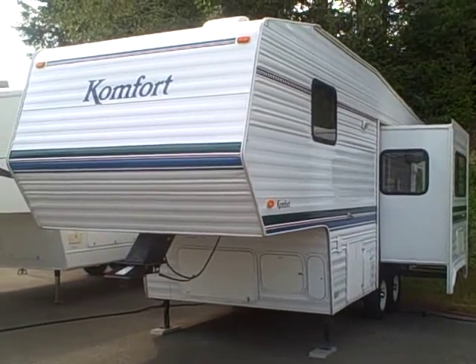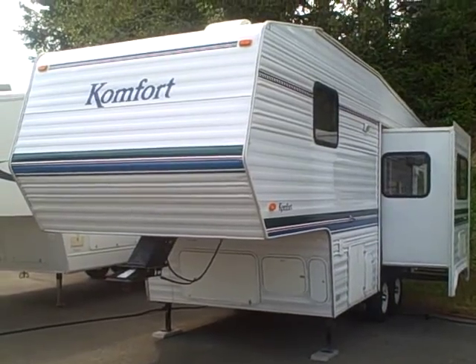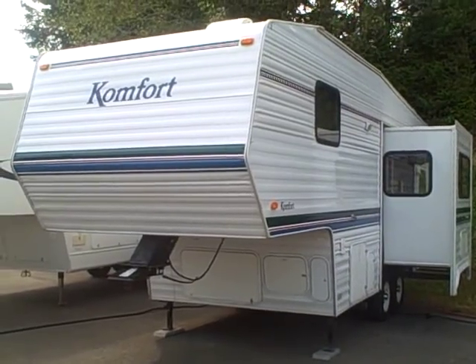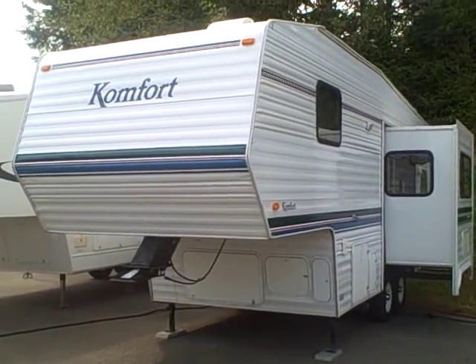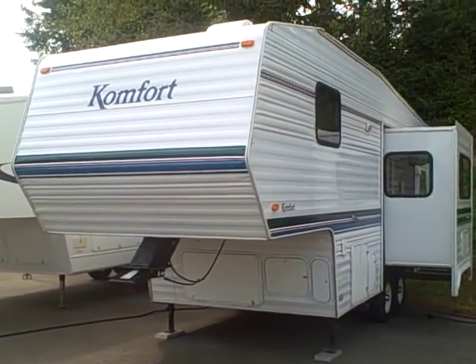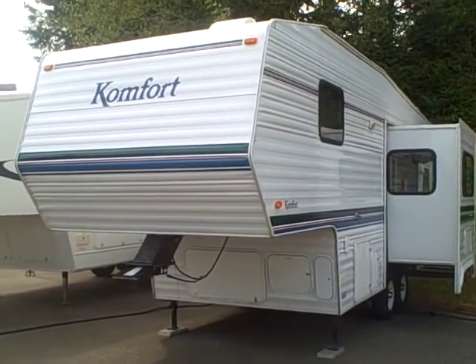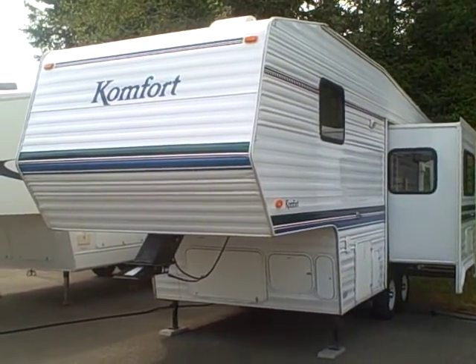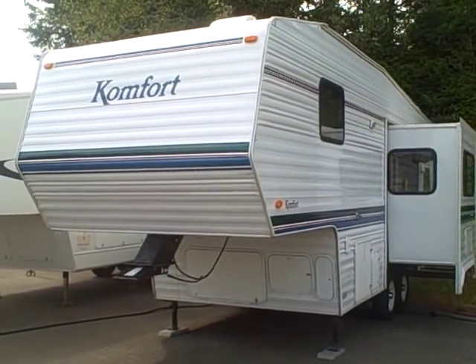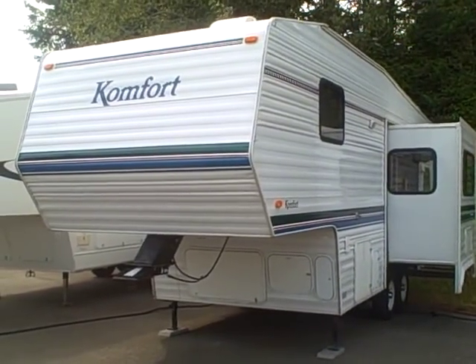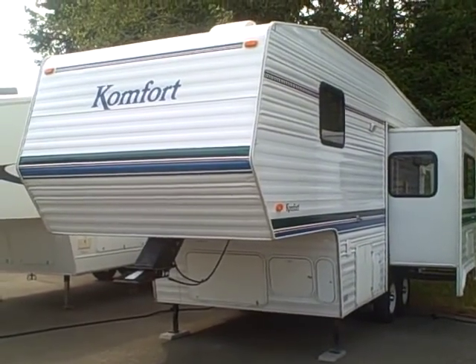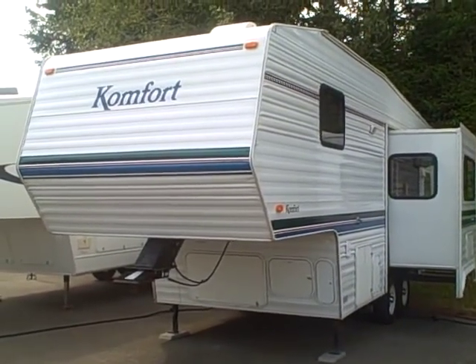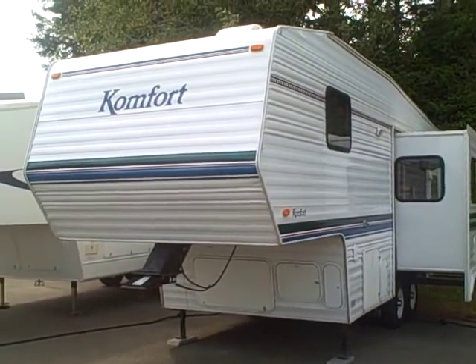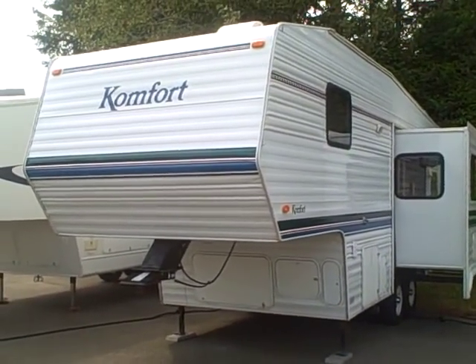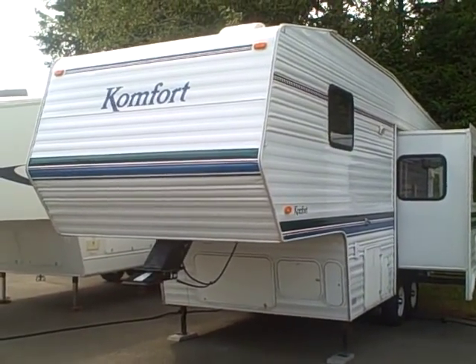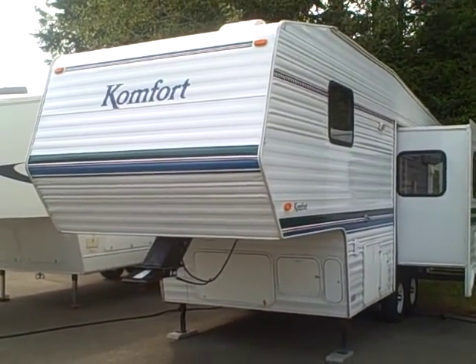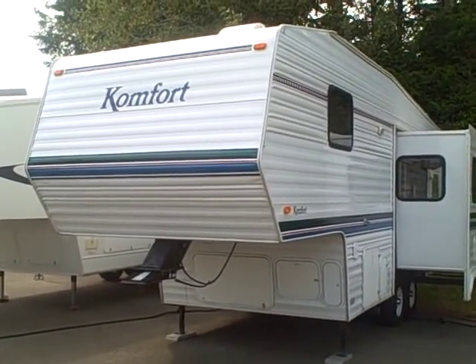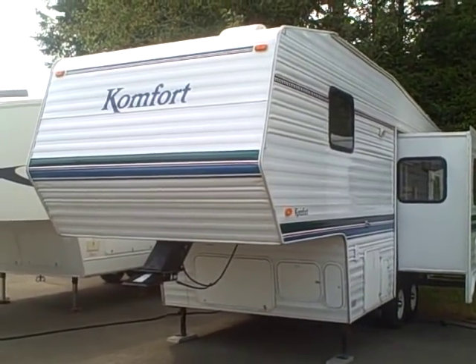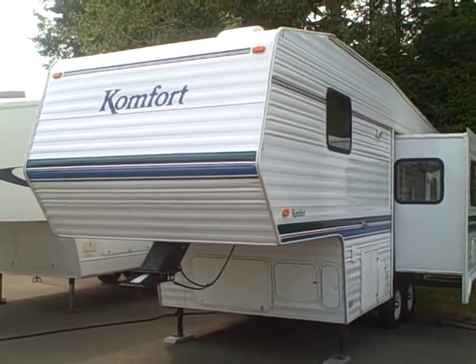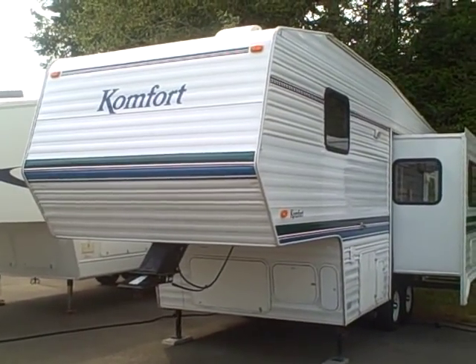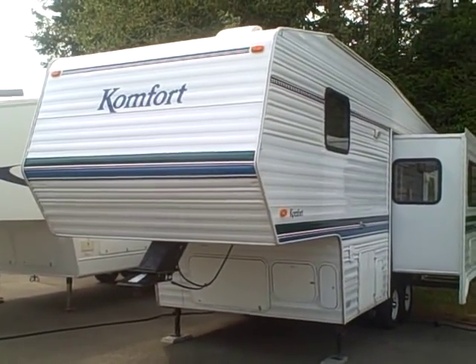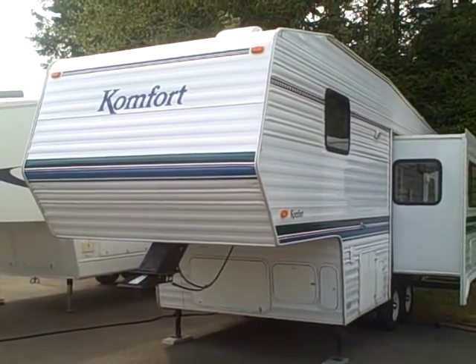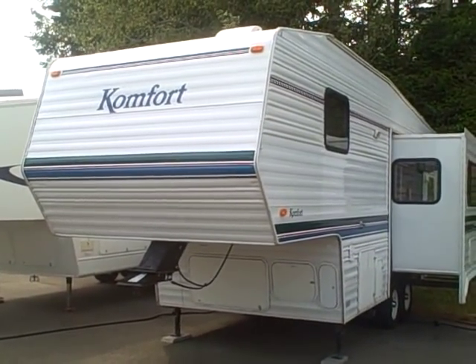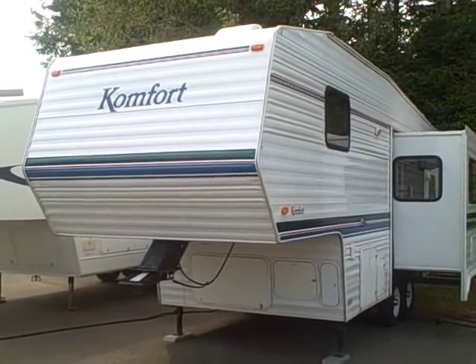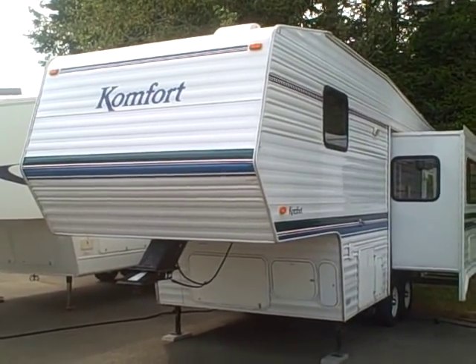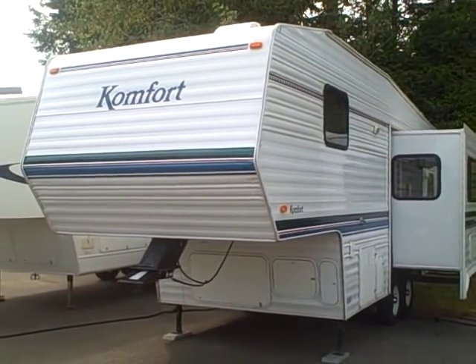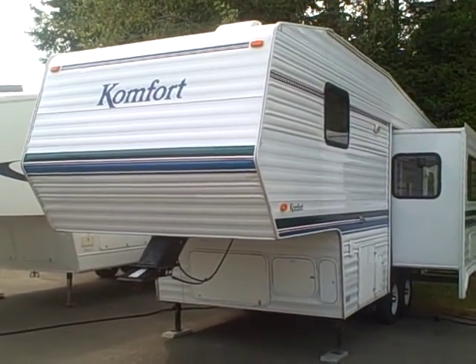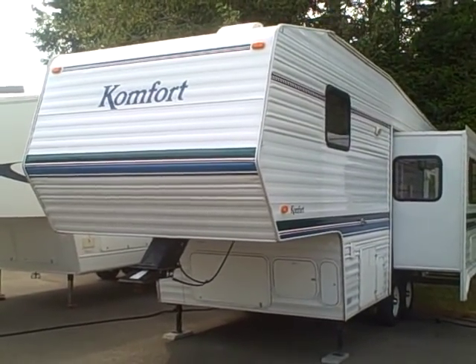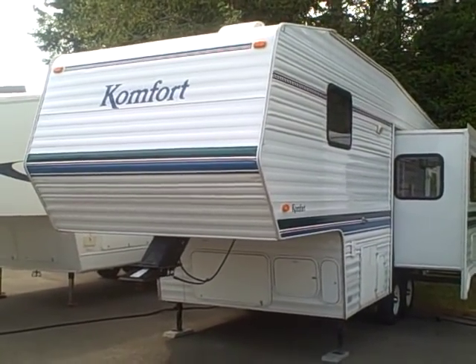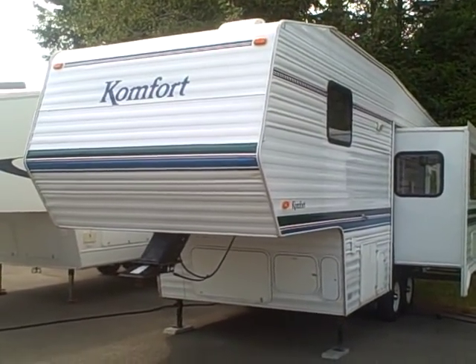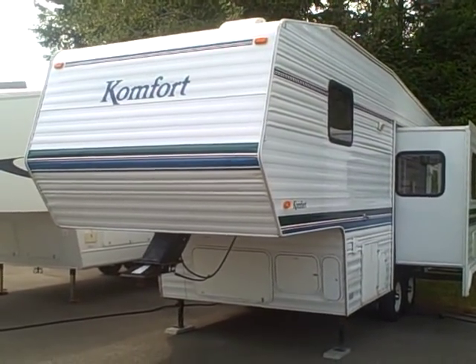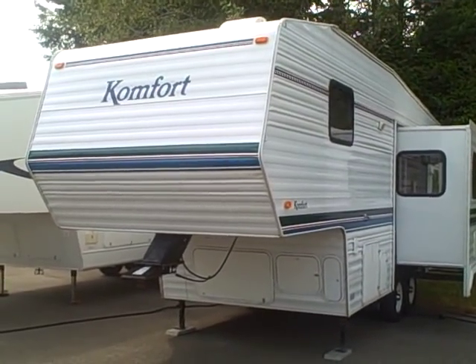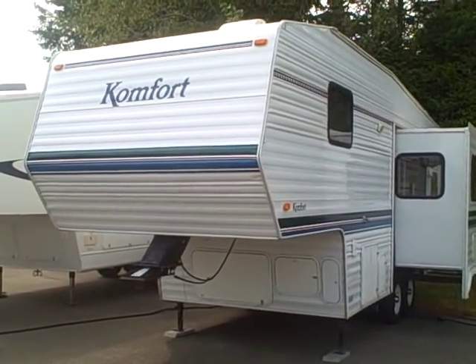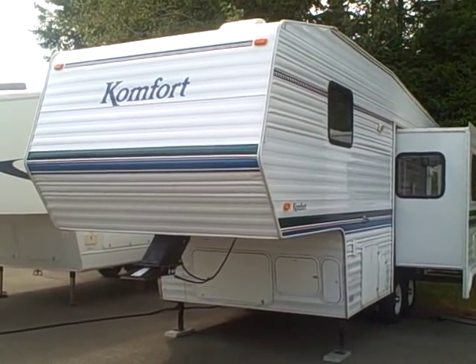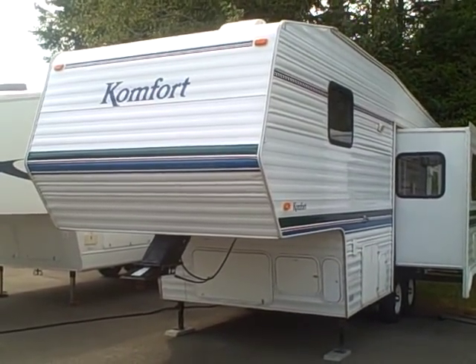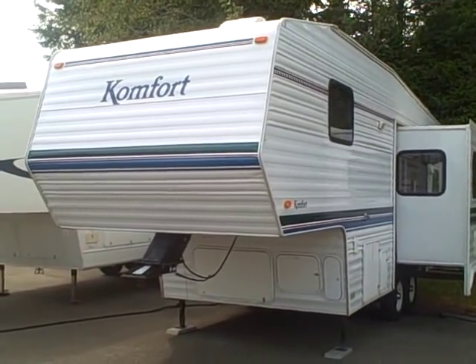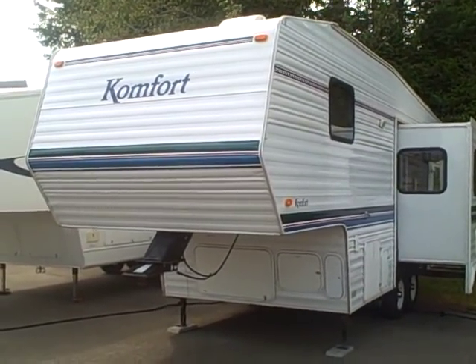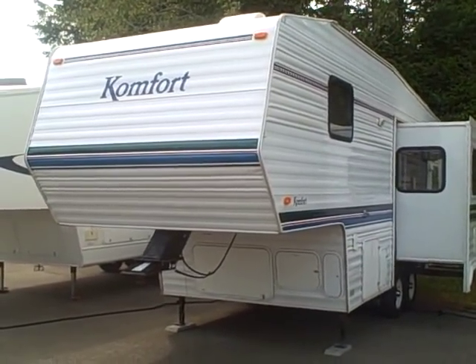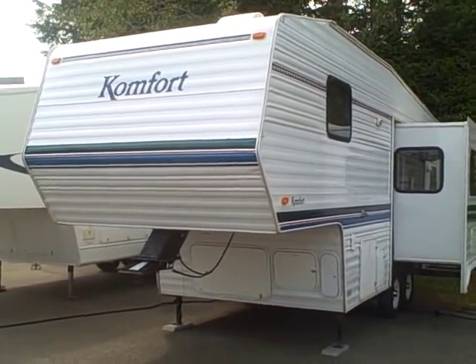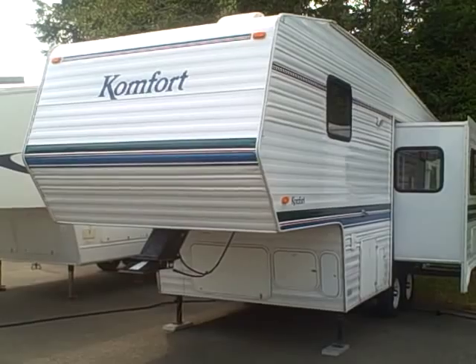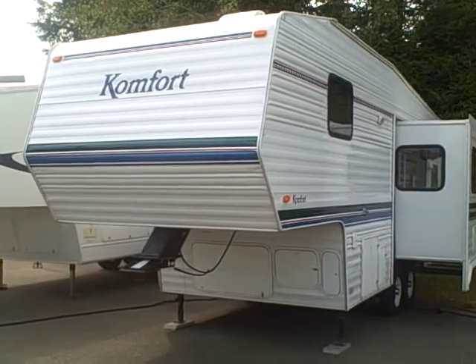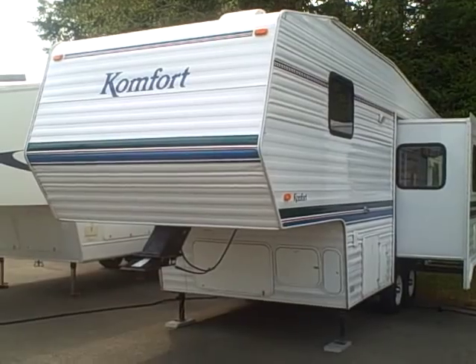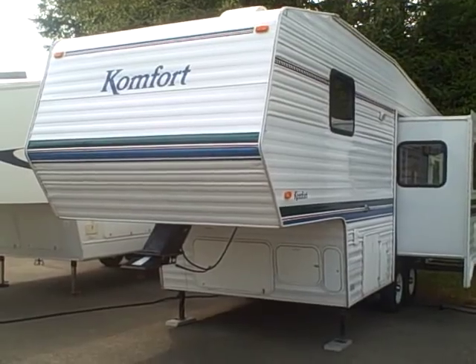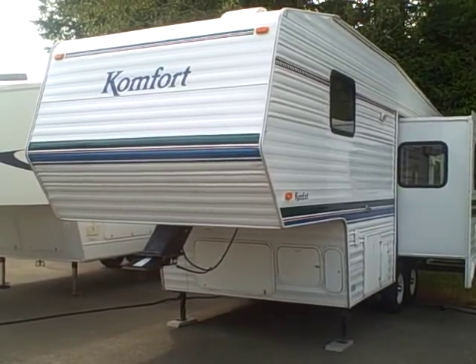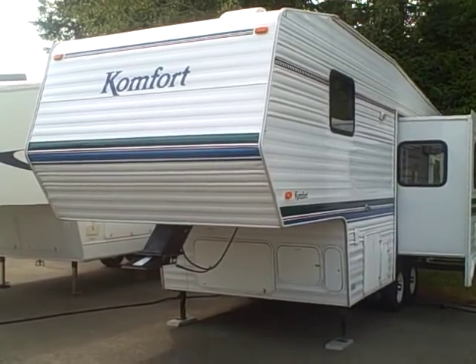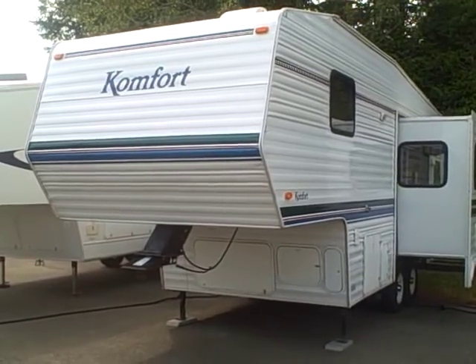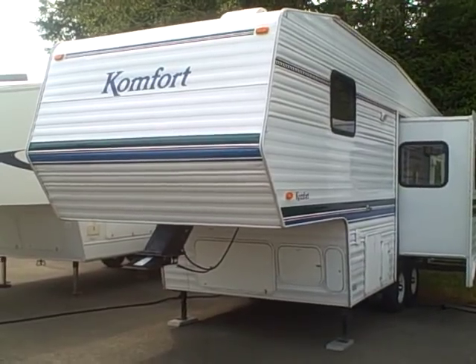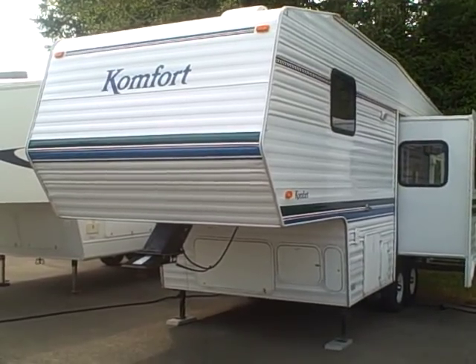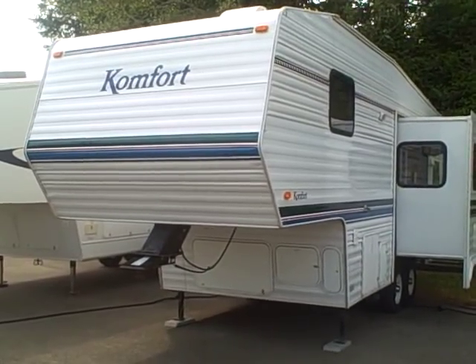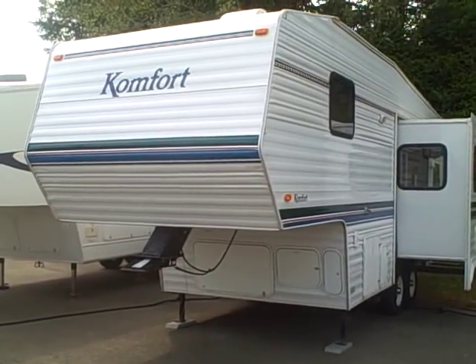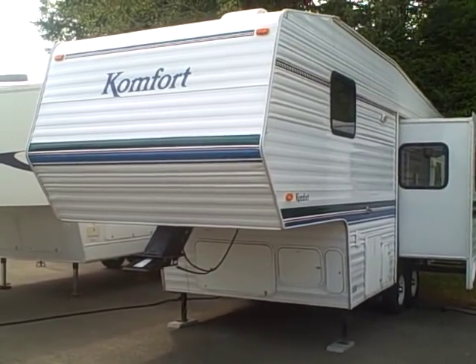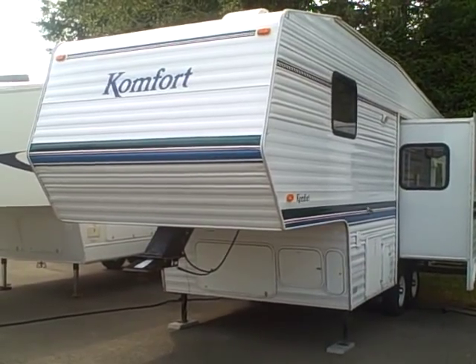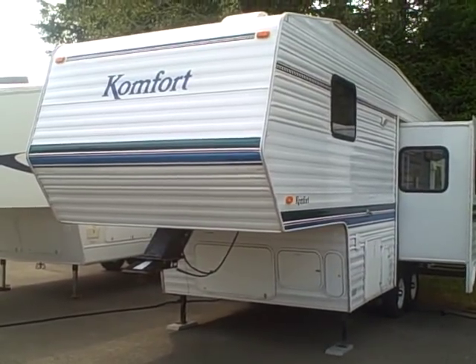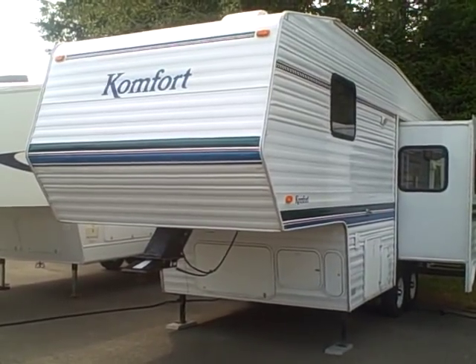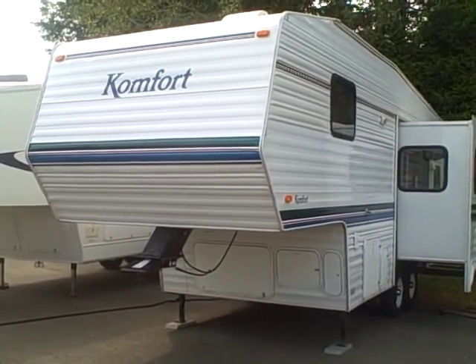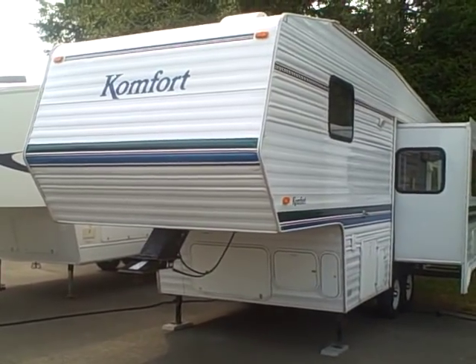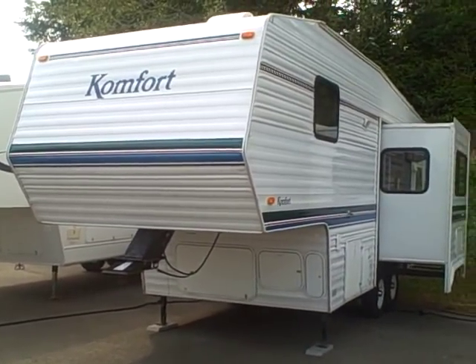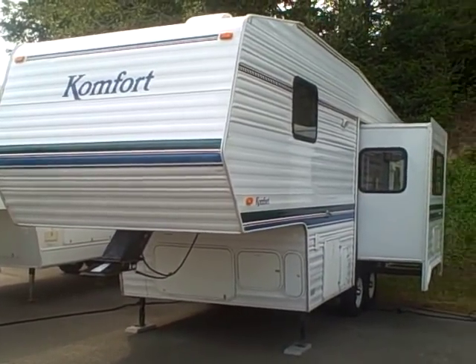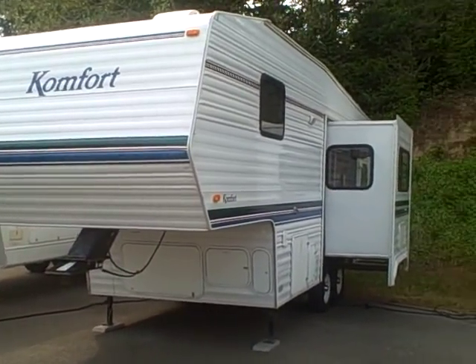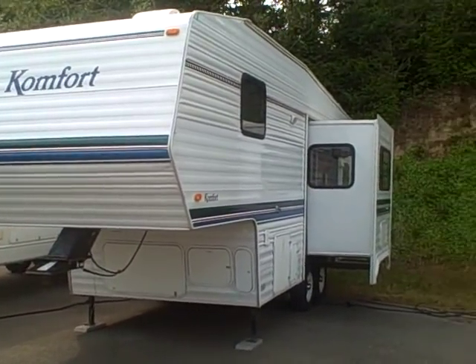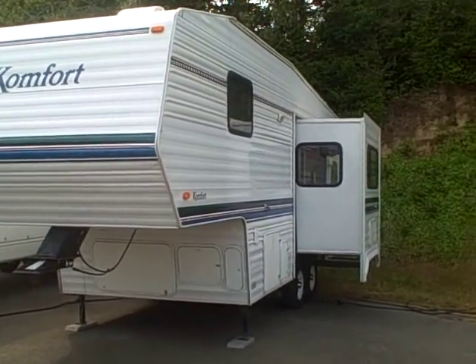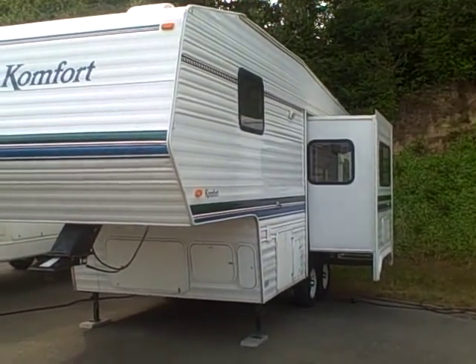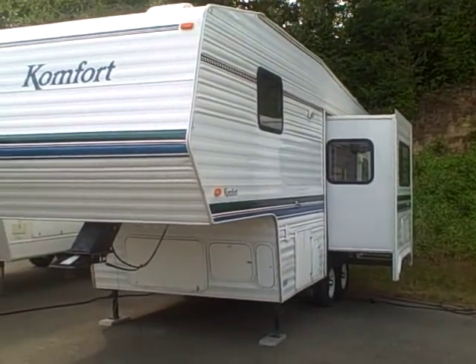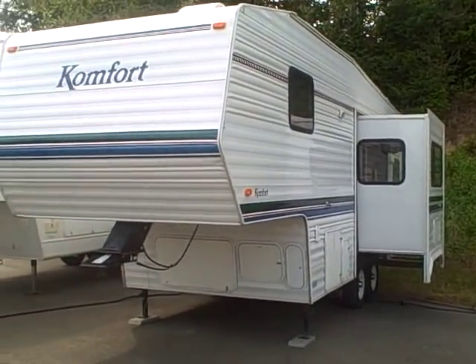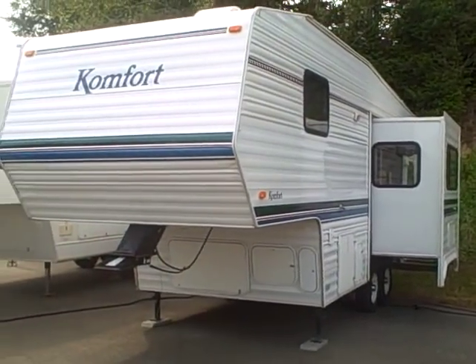Hi, this is Bob with Gibbs RV and today we're looking at a 2001 Comfort 5th Wheel. This is a model 24 FS with slide out.